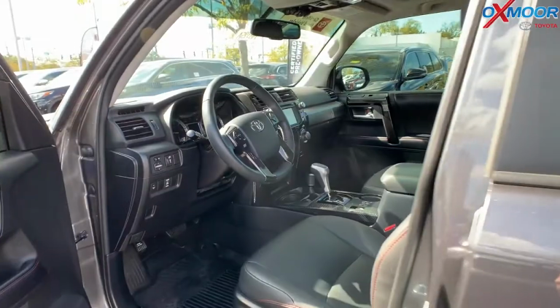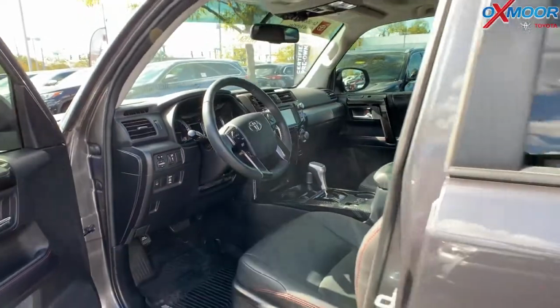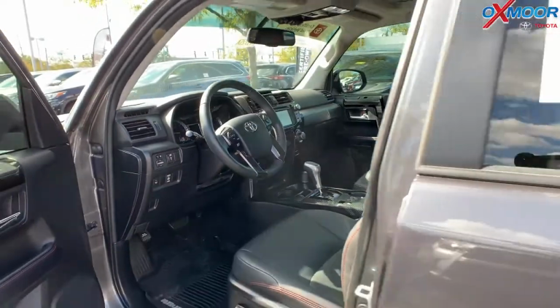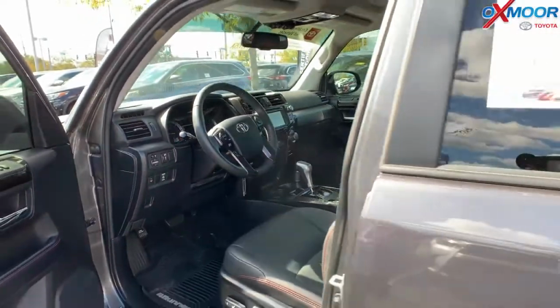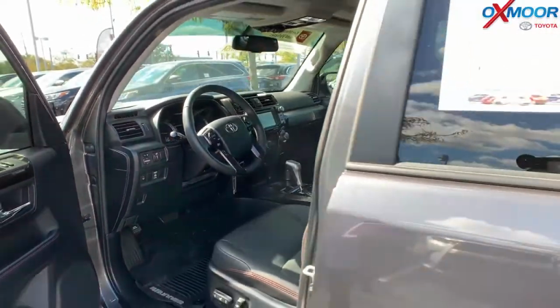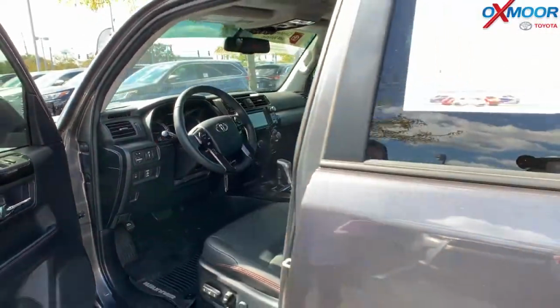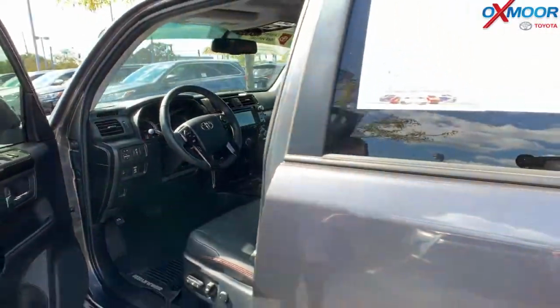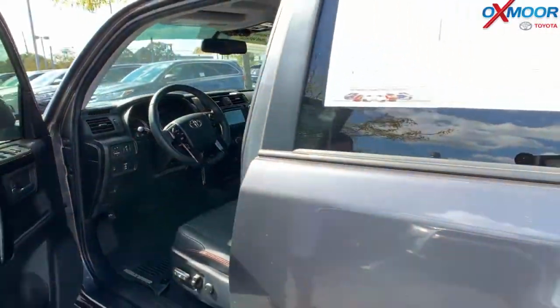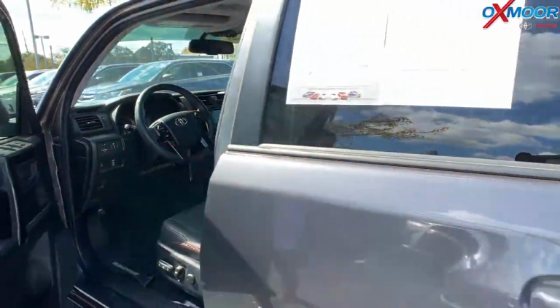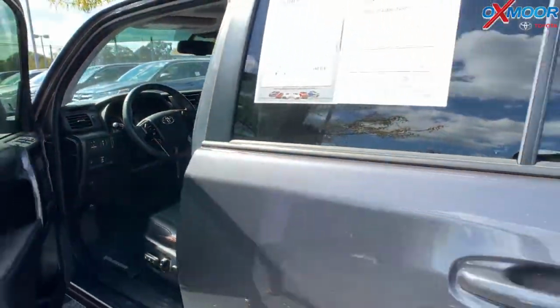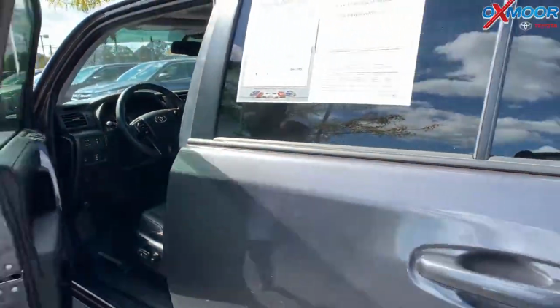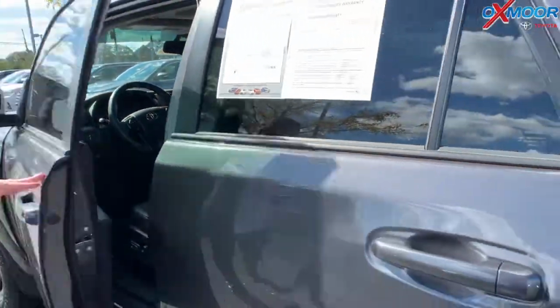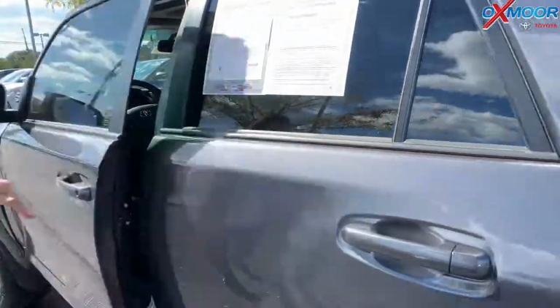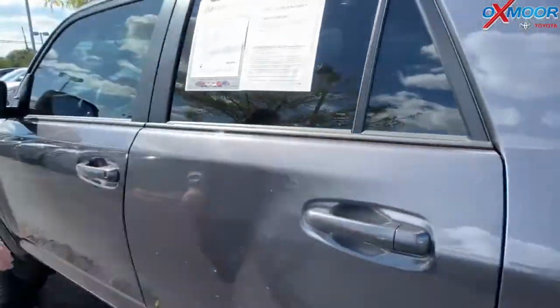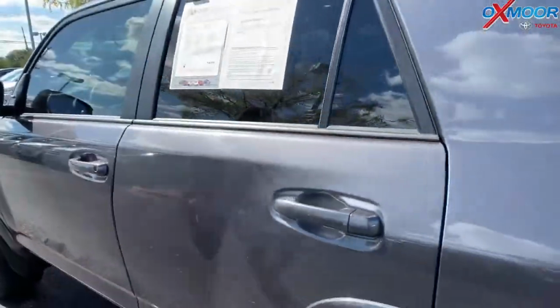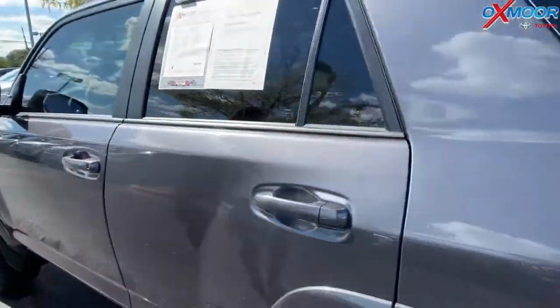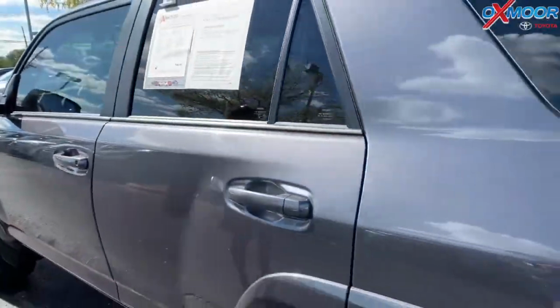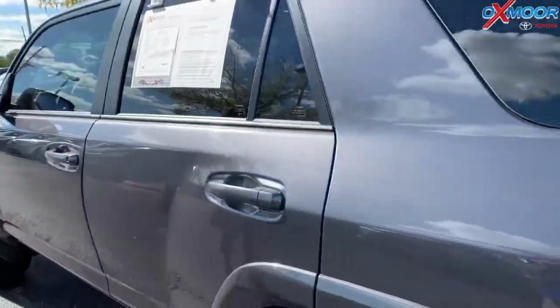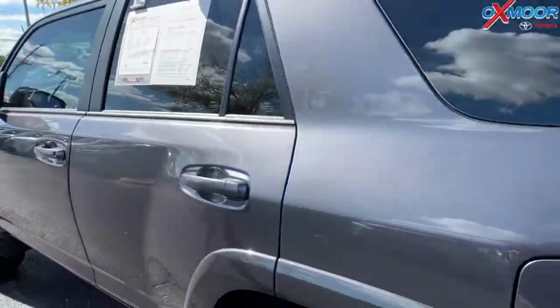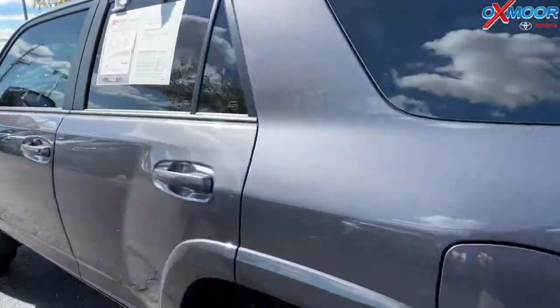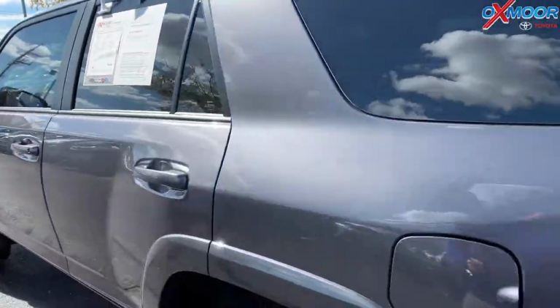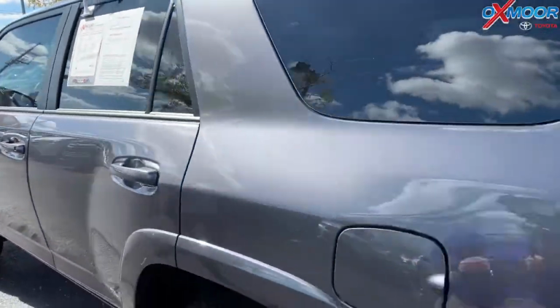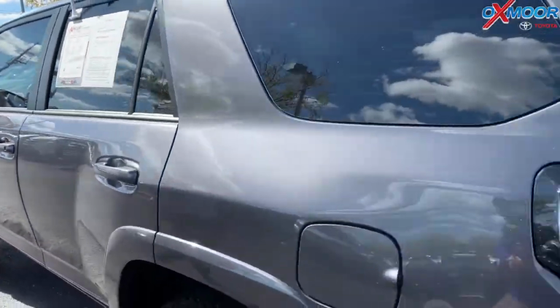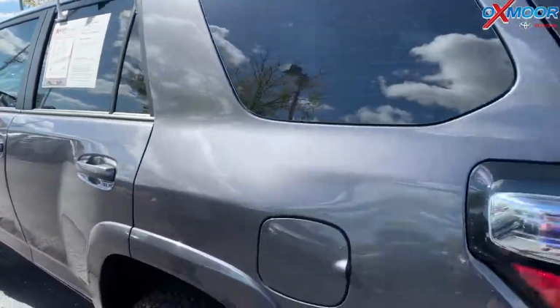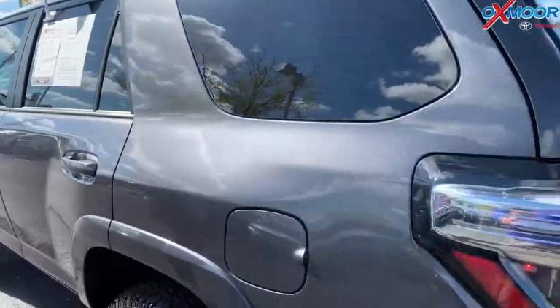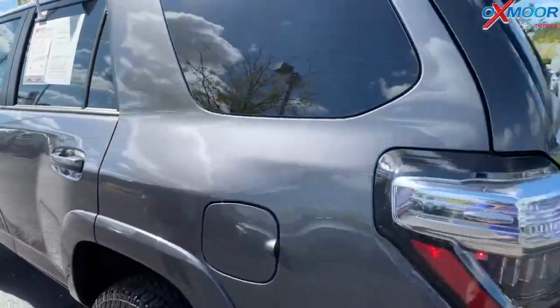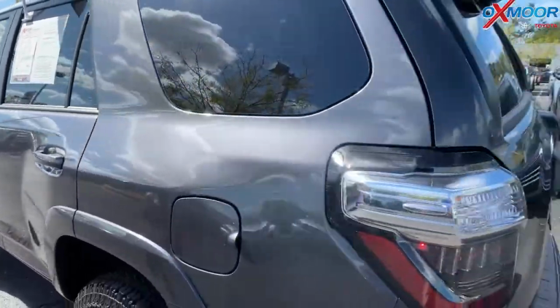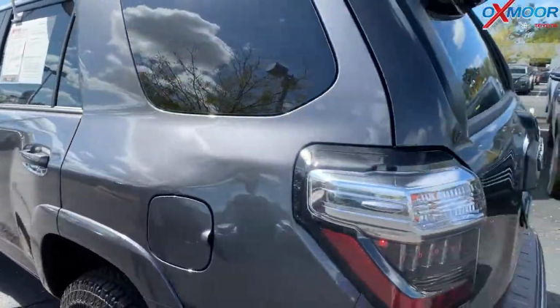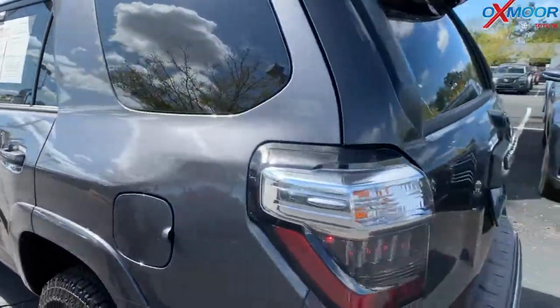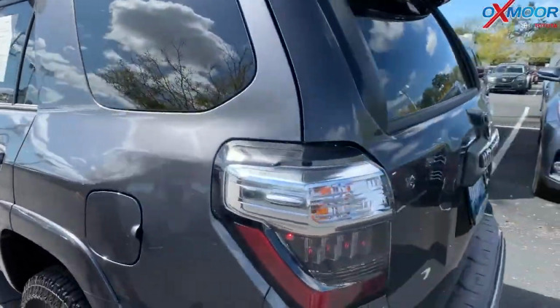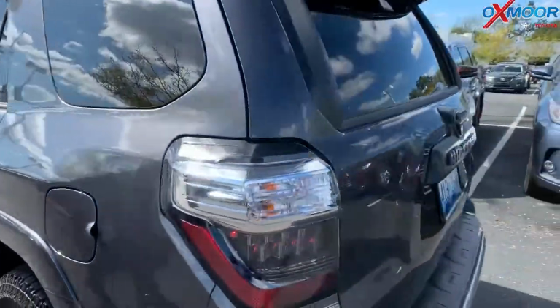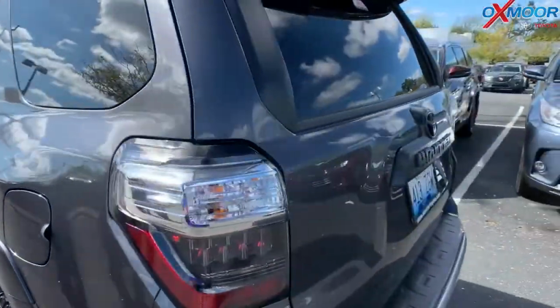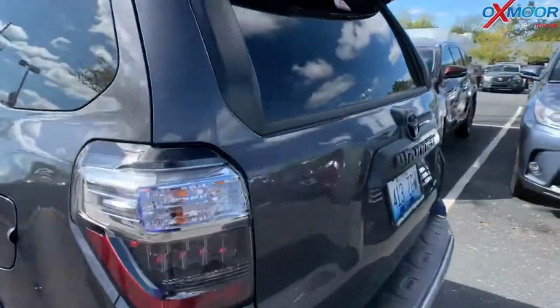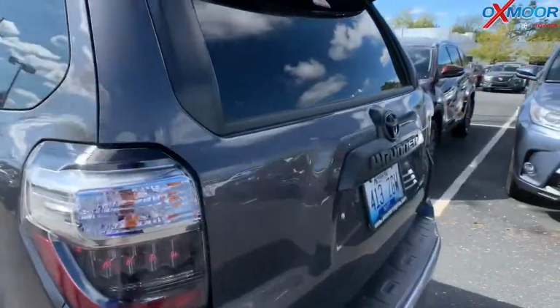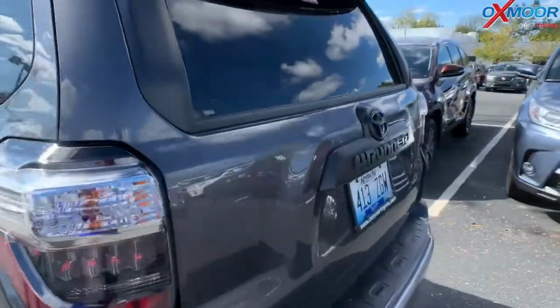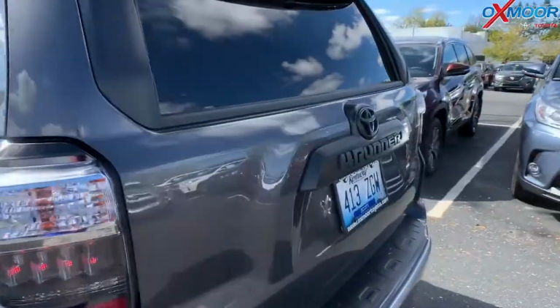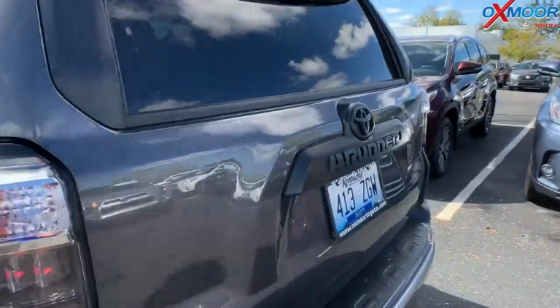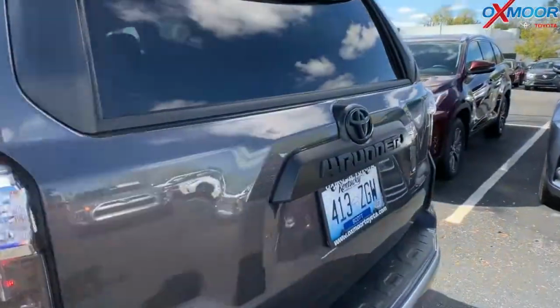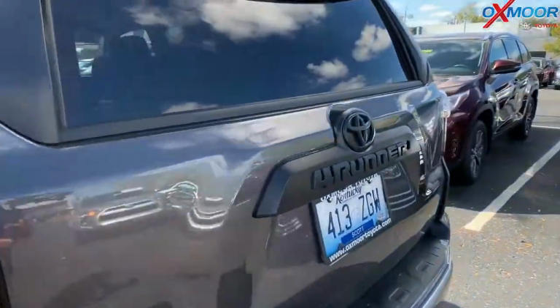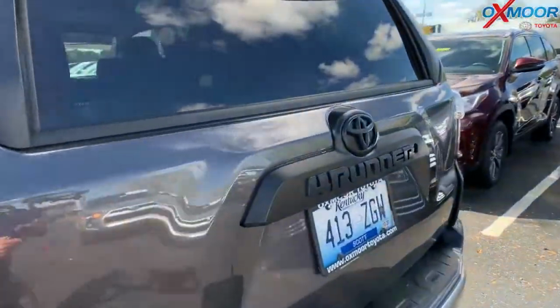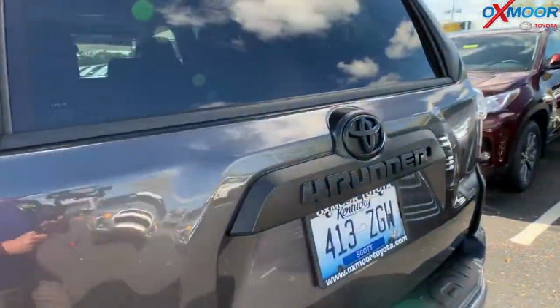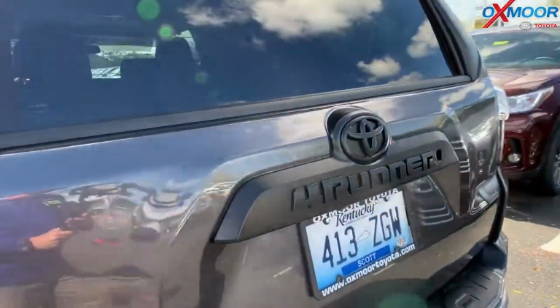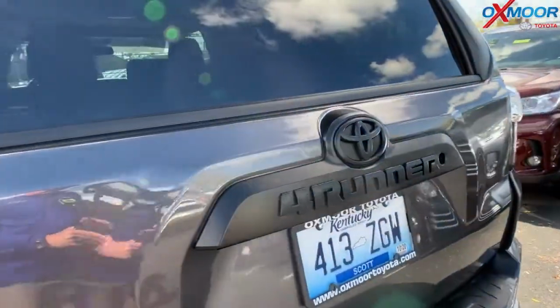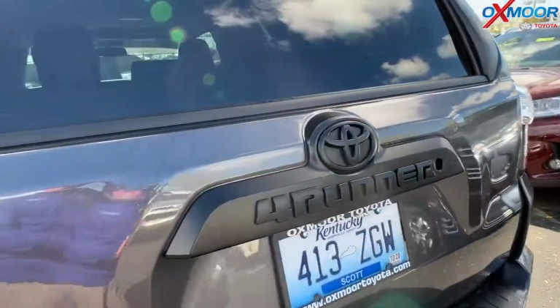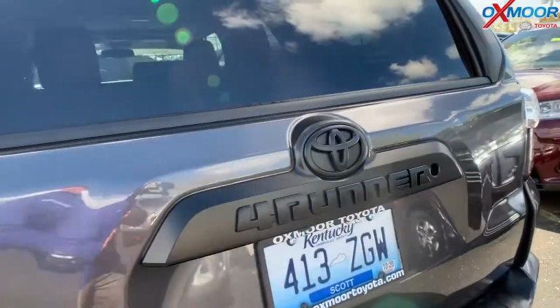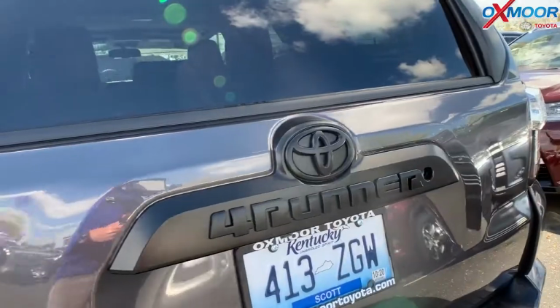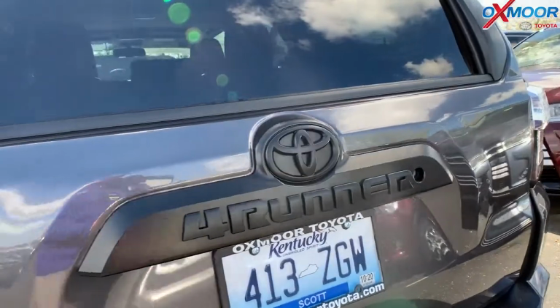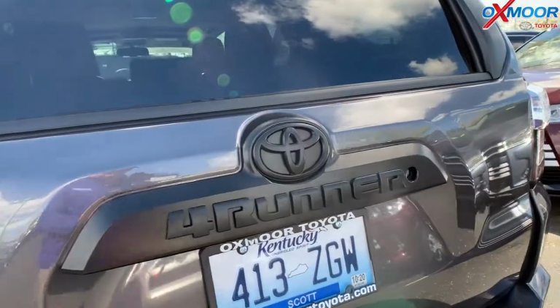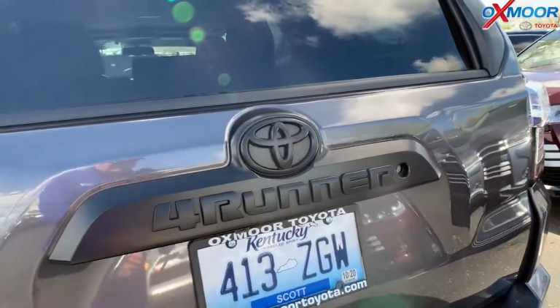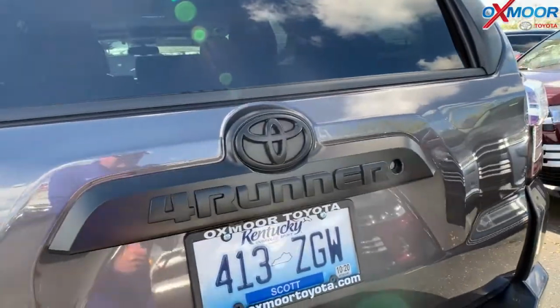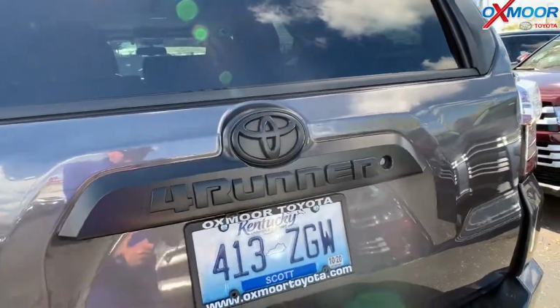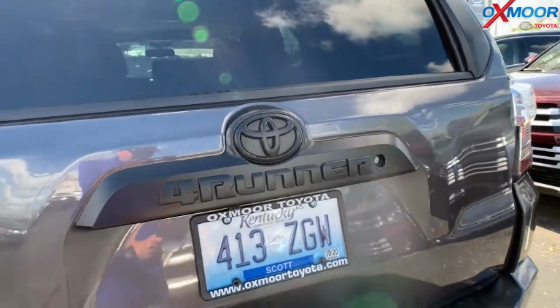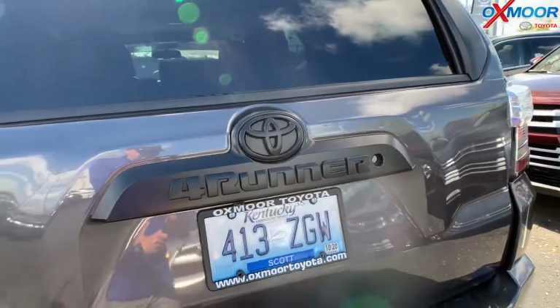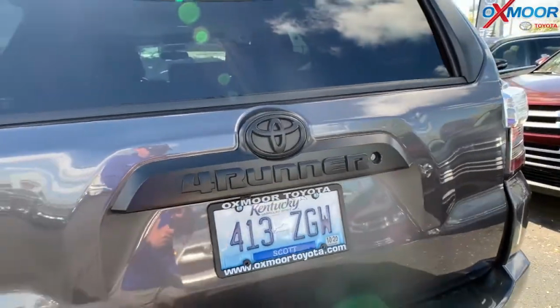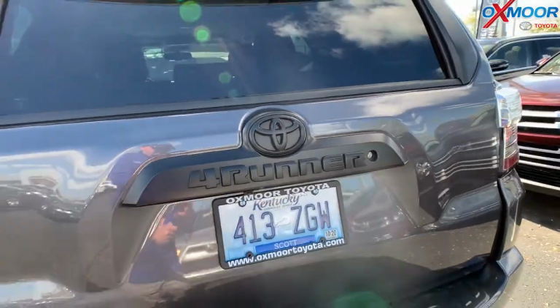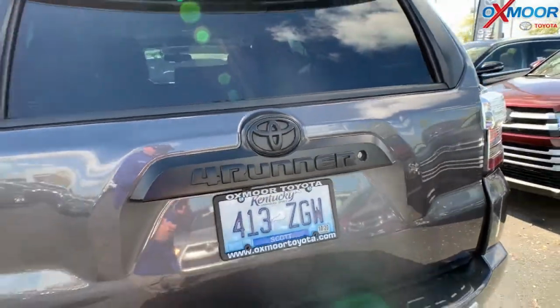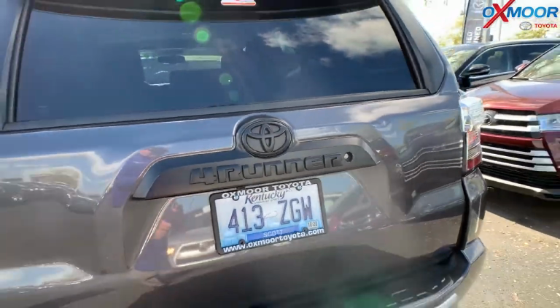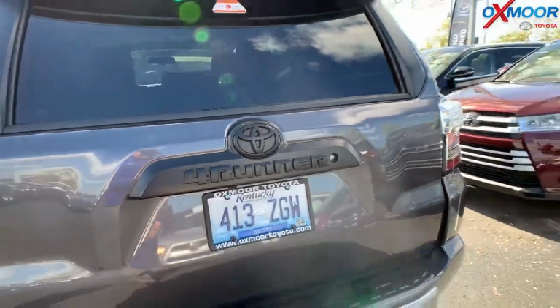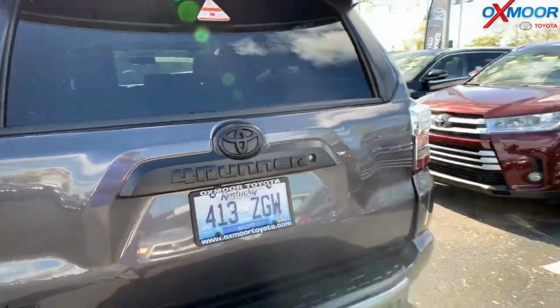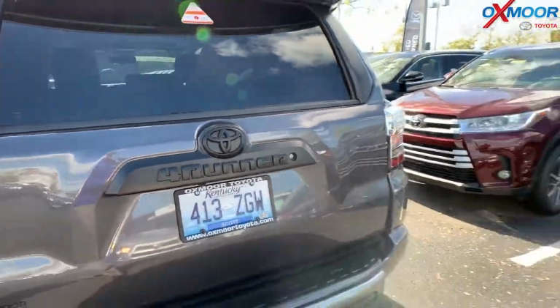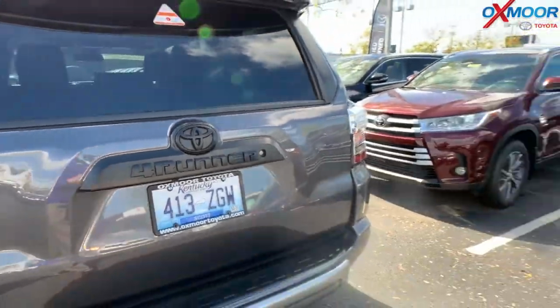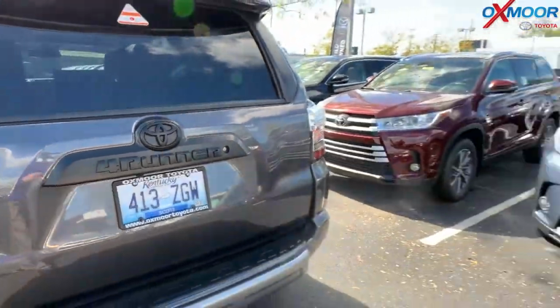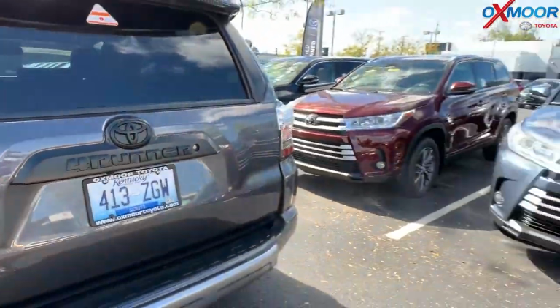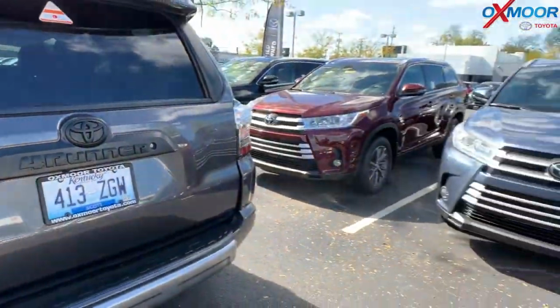The mileage on here is 4,256 miles. The price is $37,995.